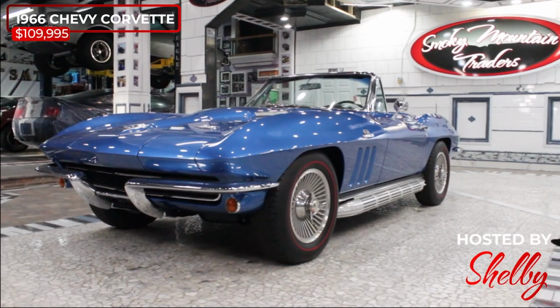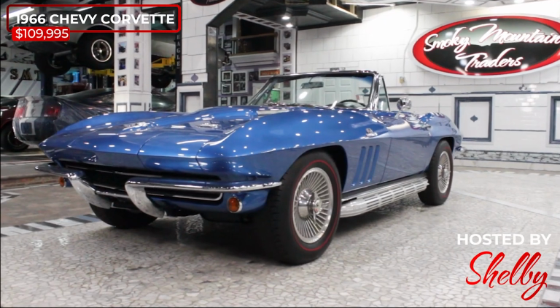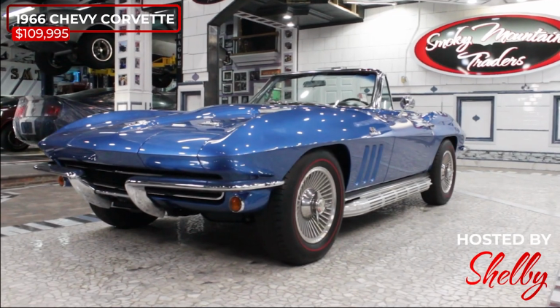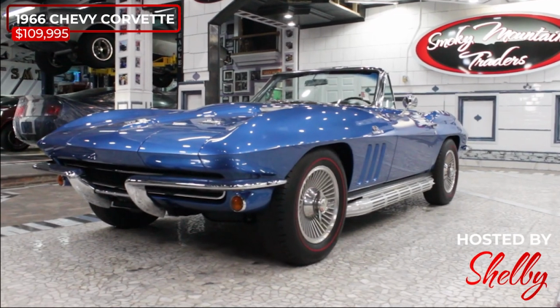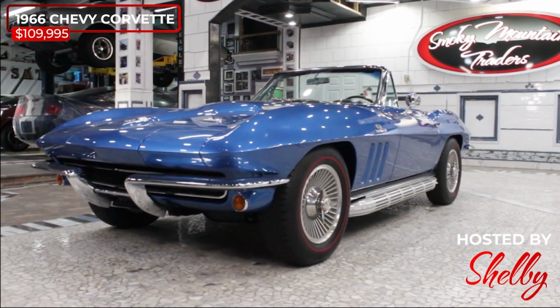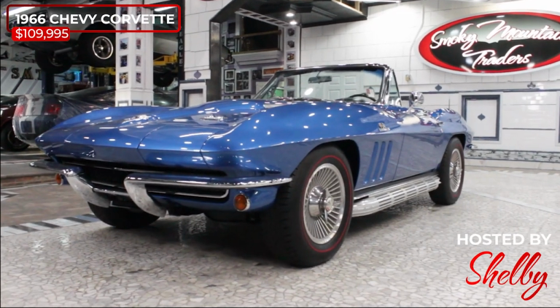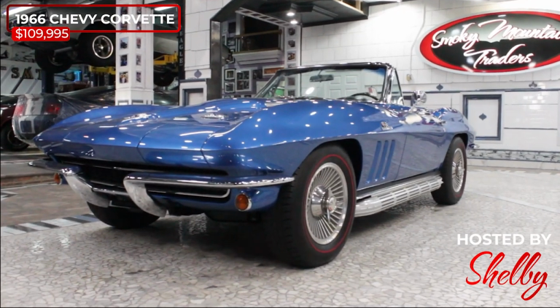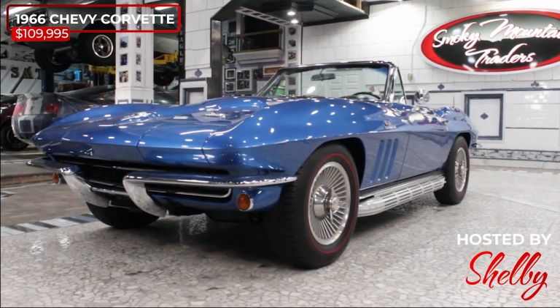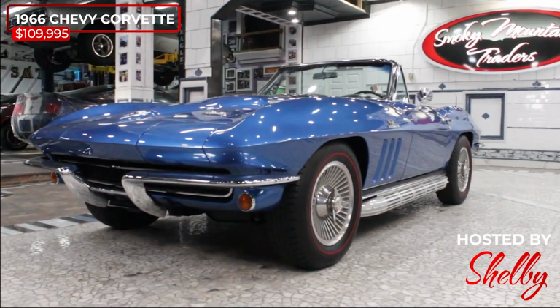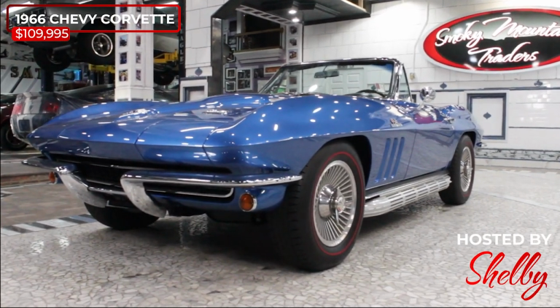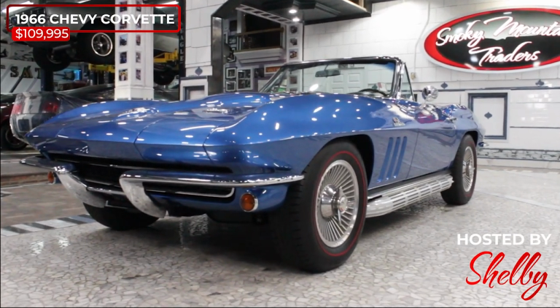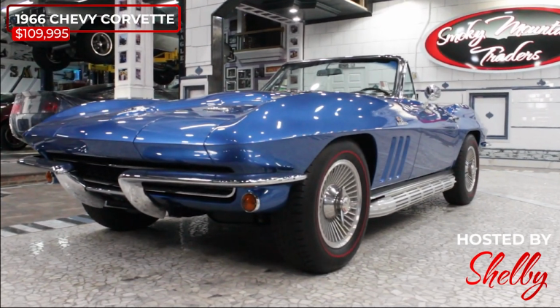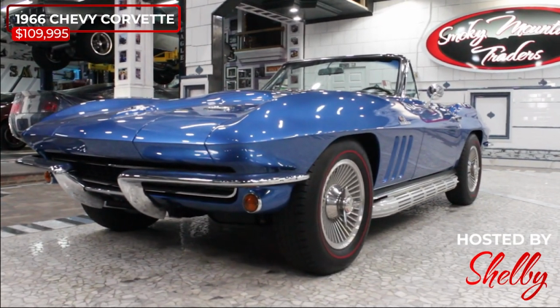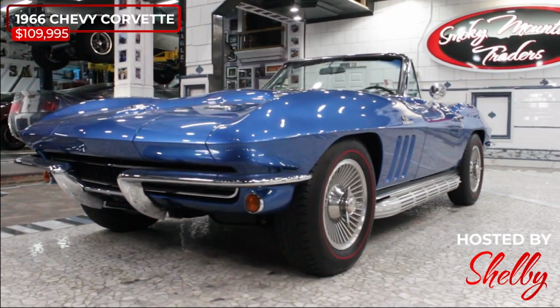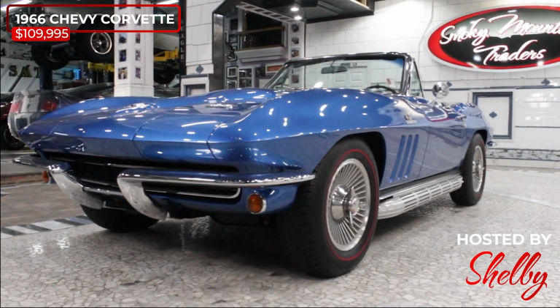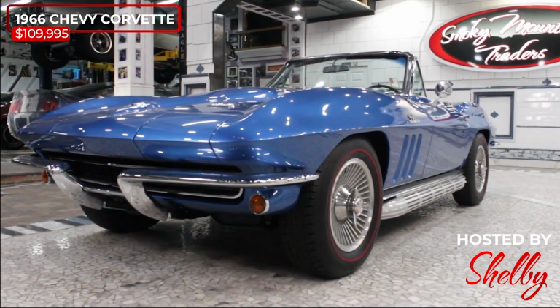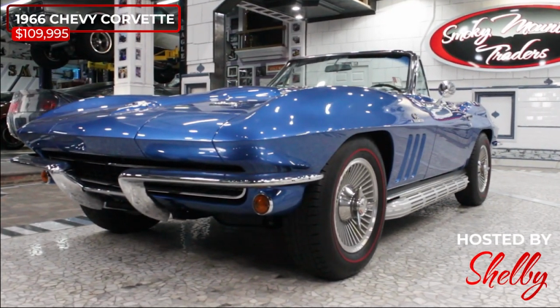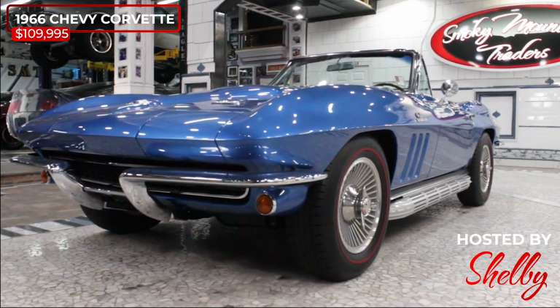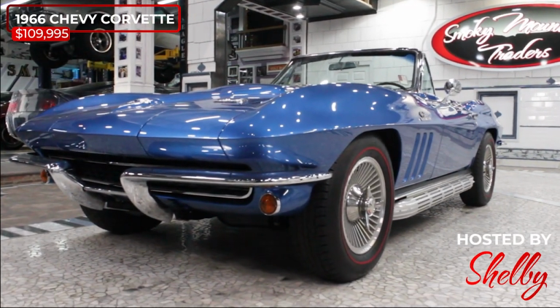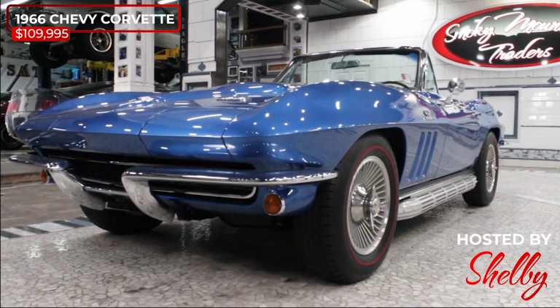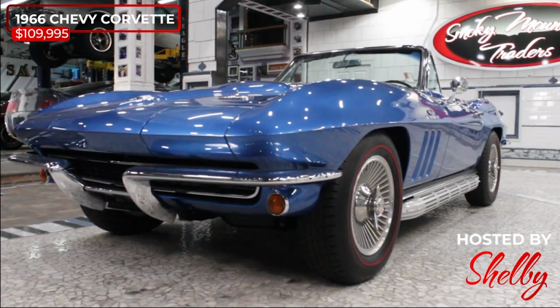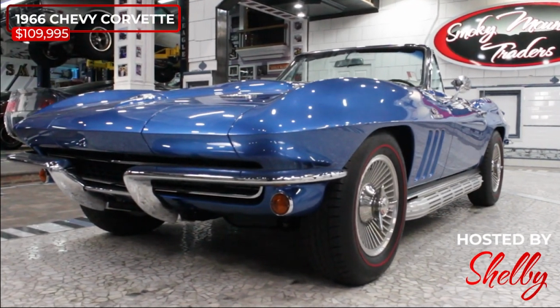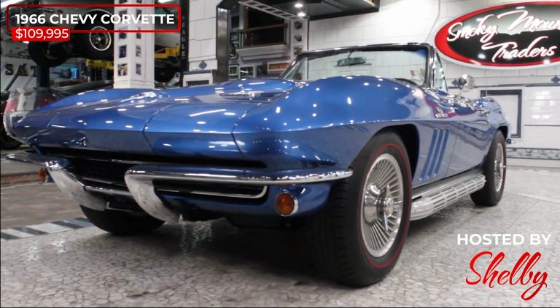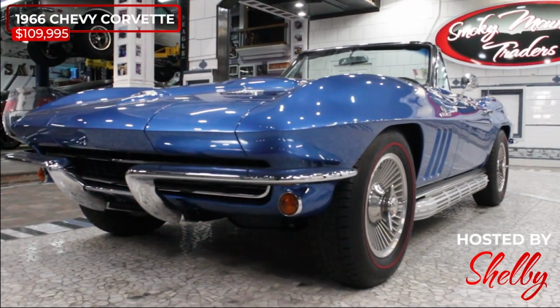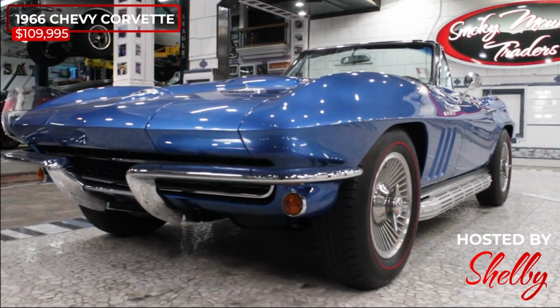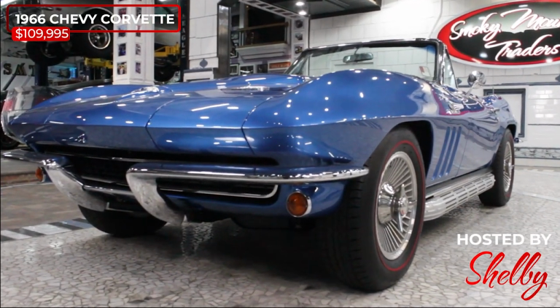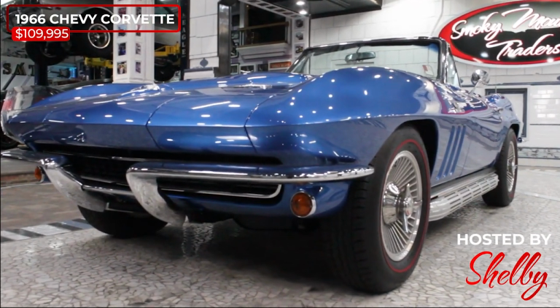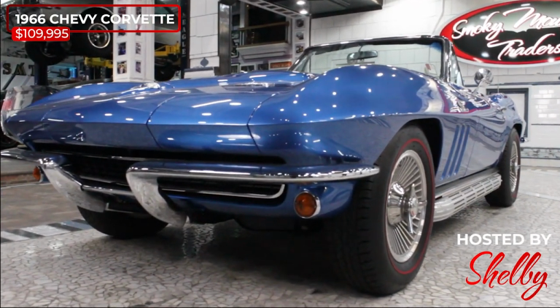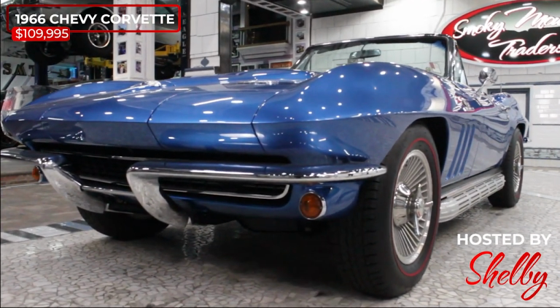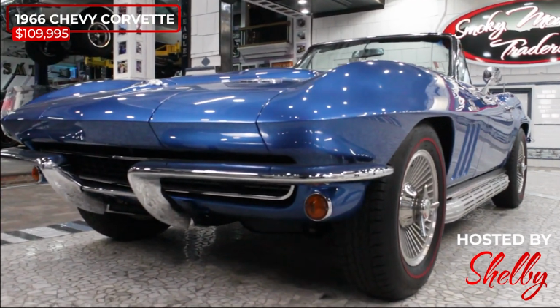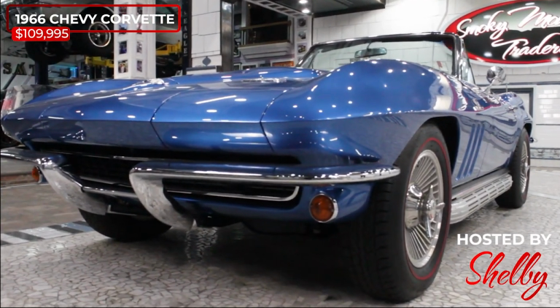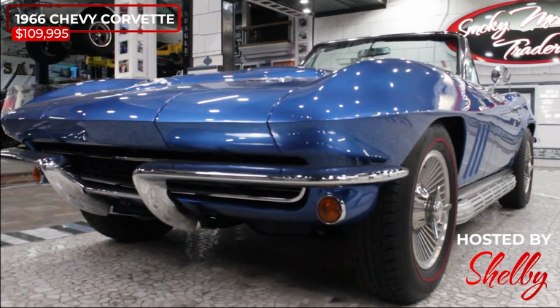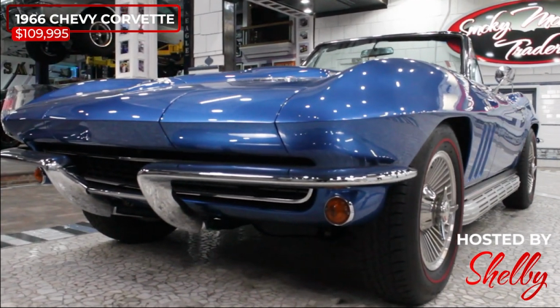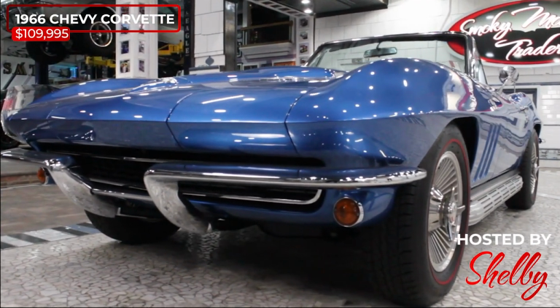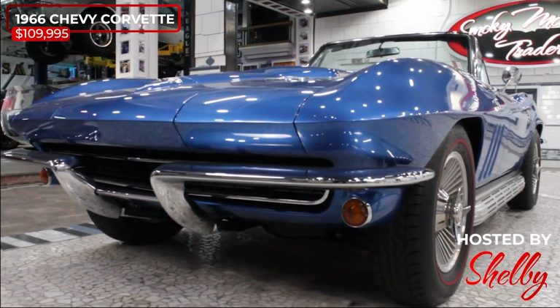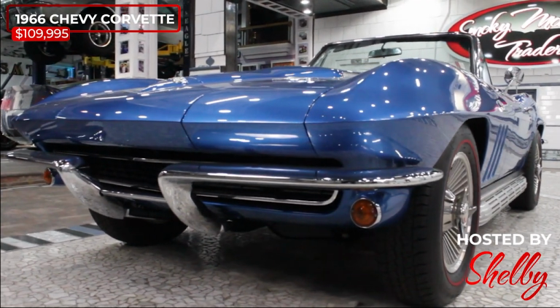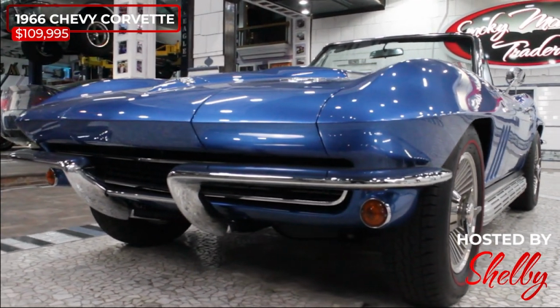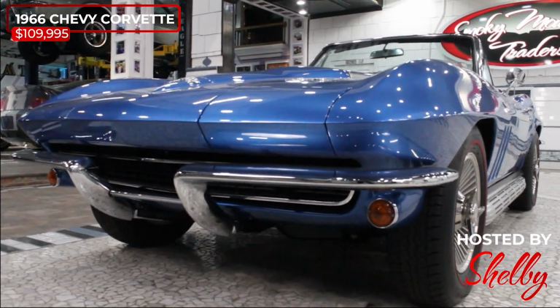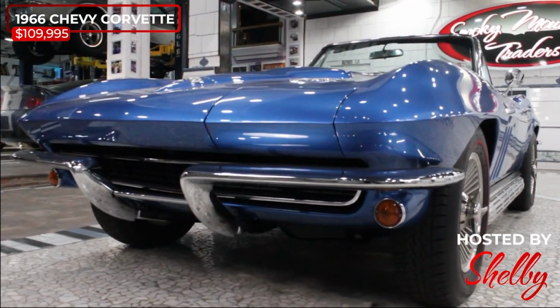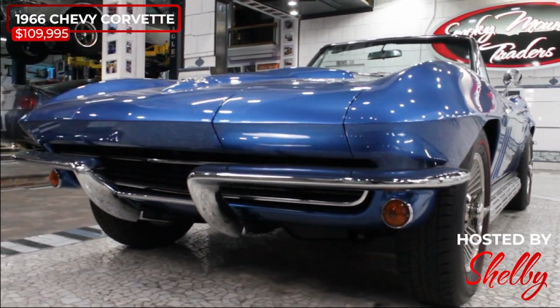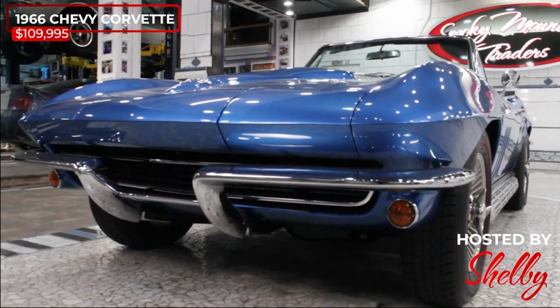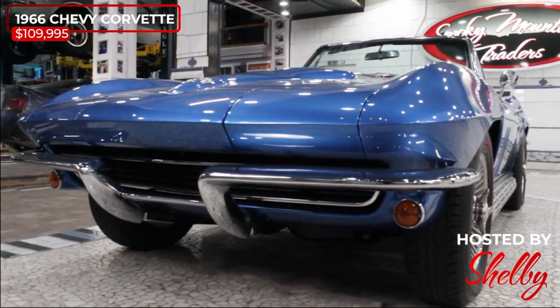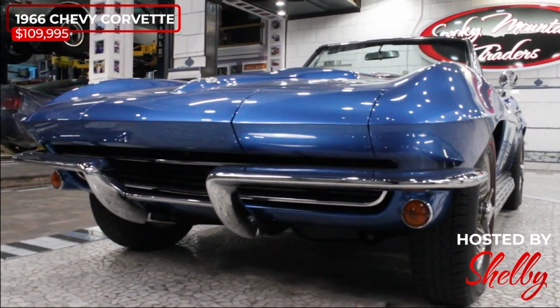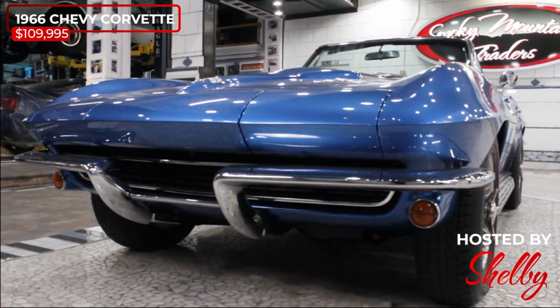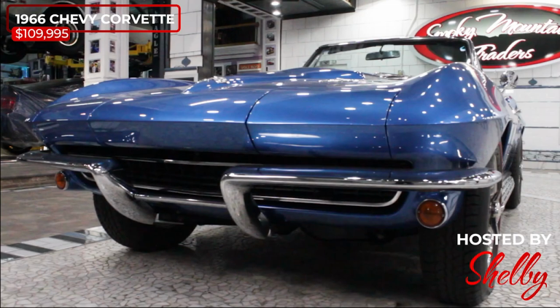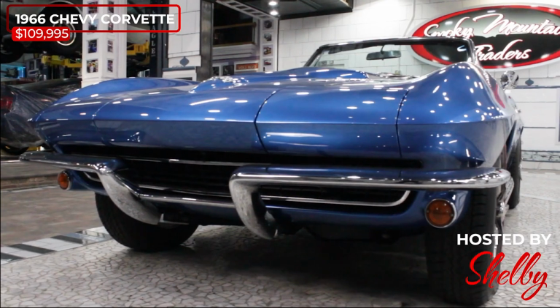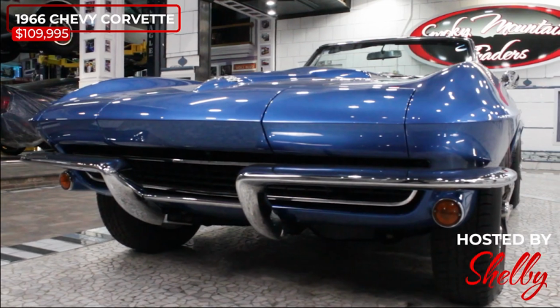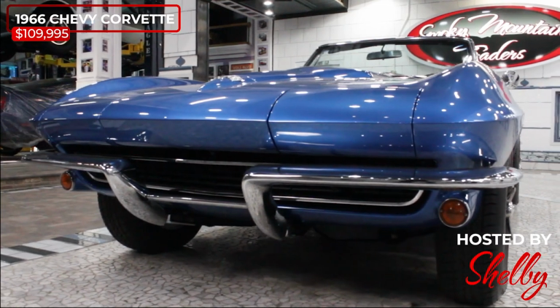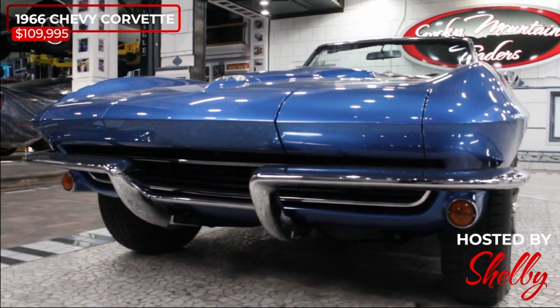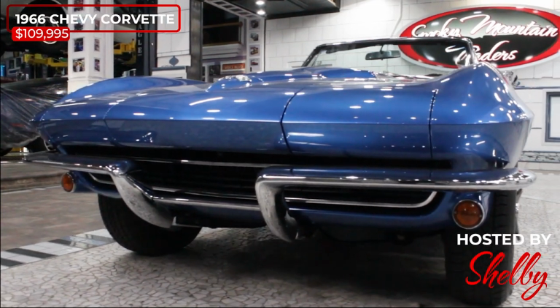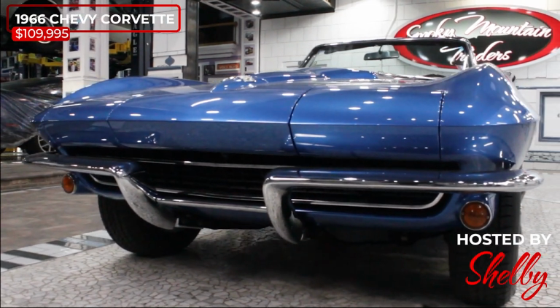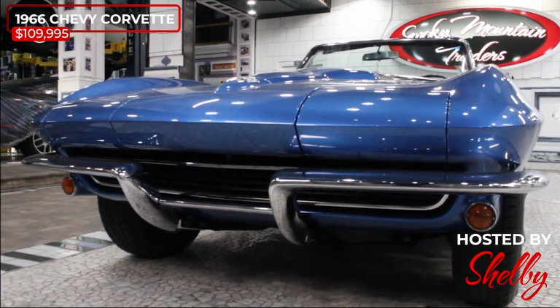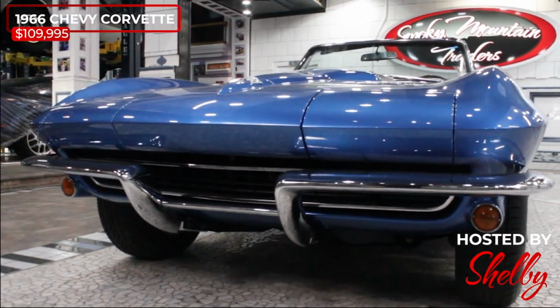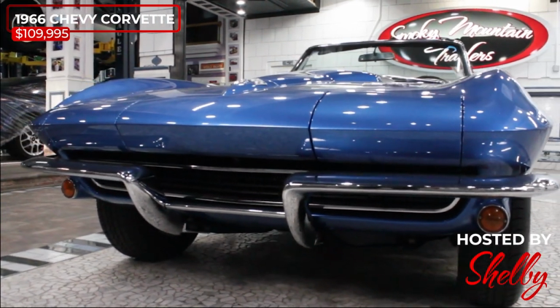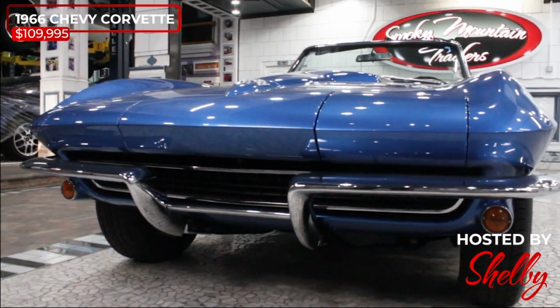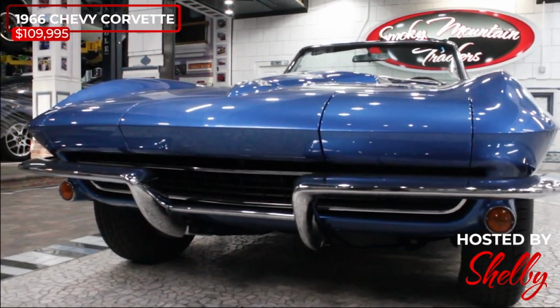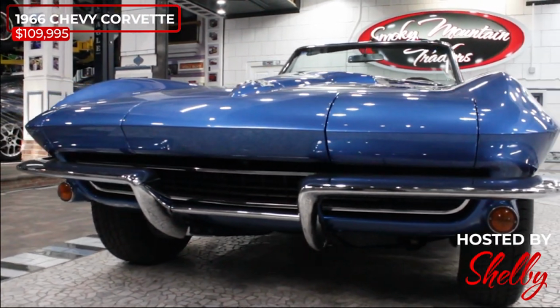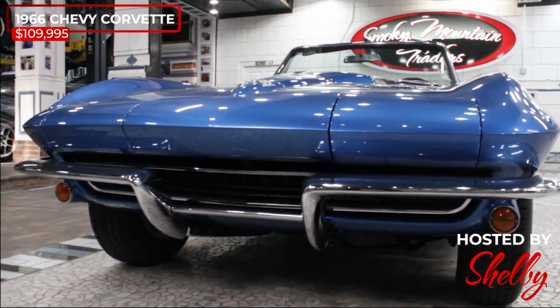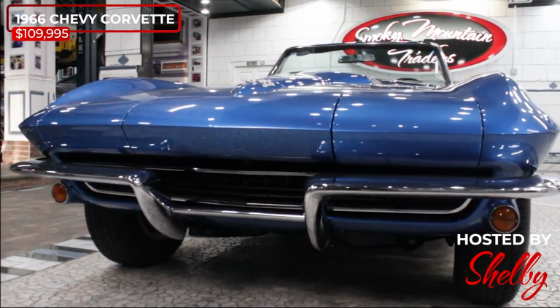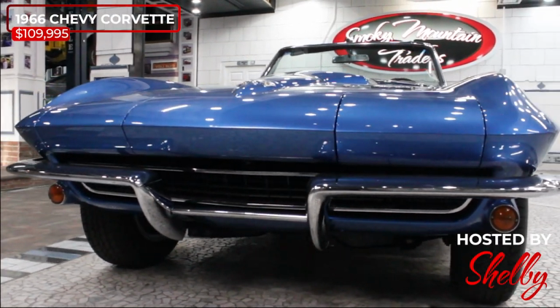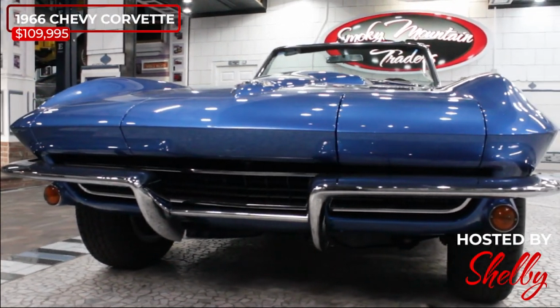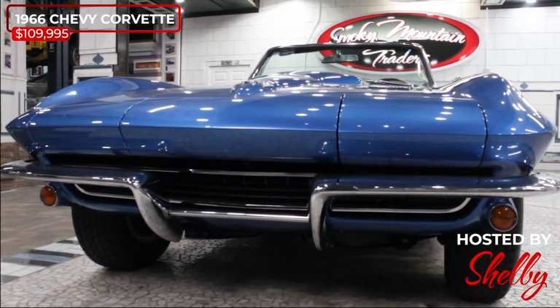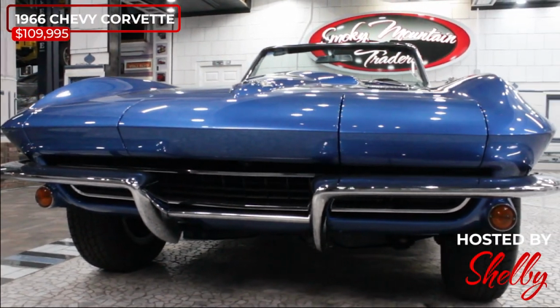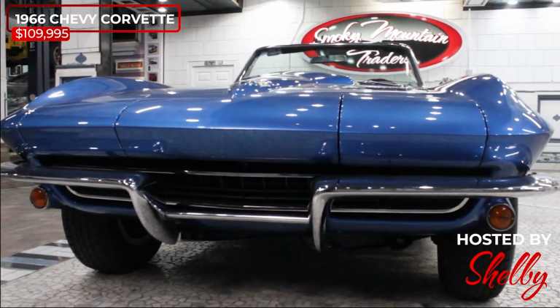This car has had the same owner for 25 years and features the L72, M22, N14, and P48 production options.